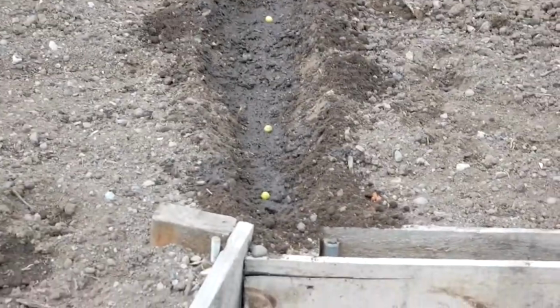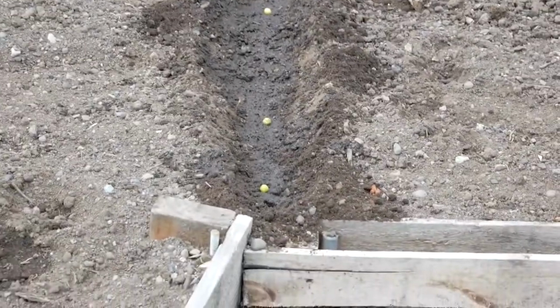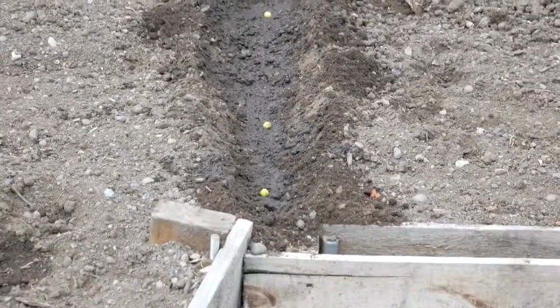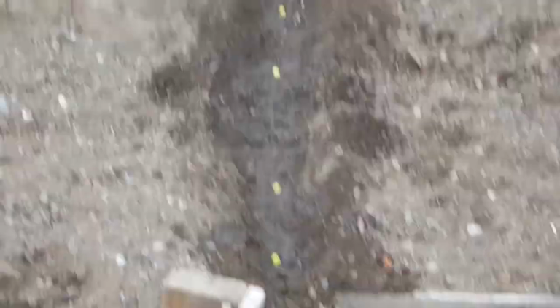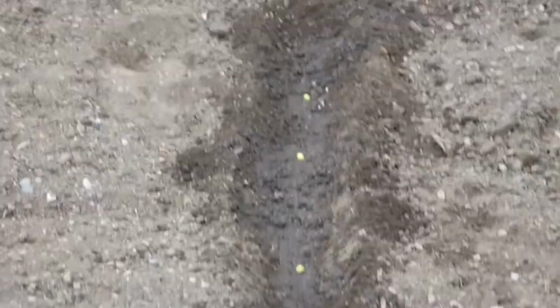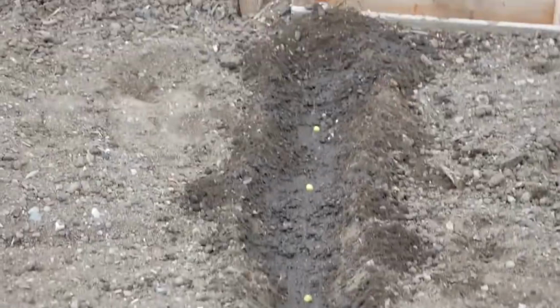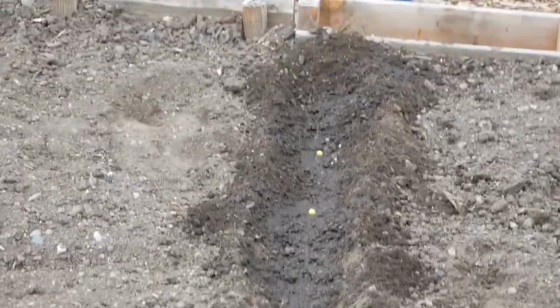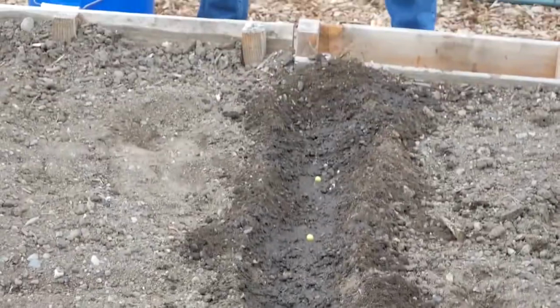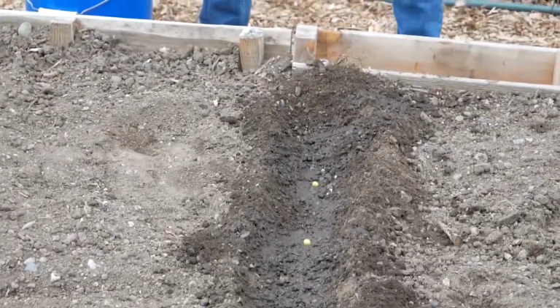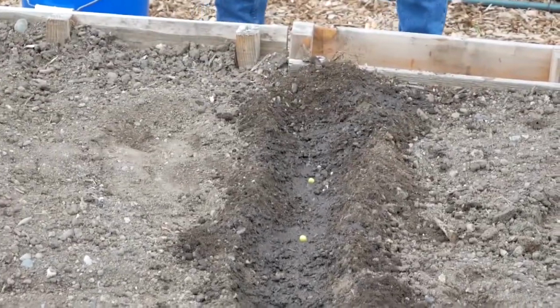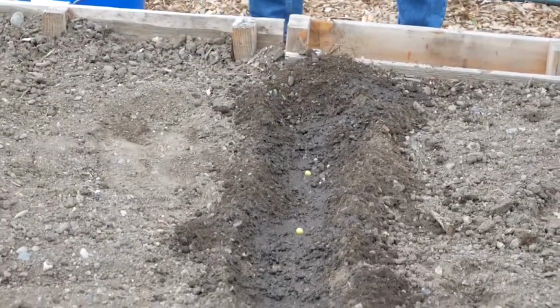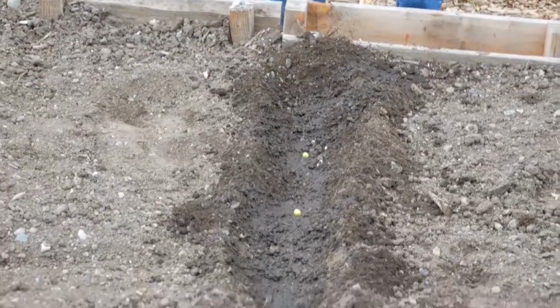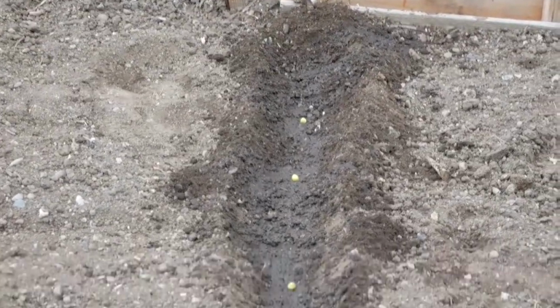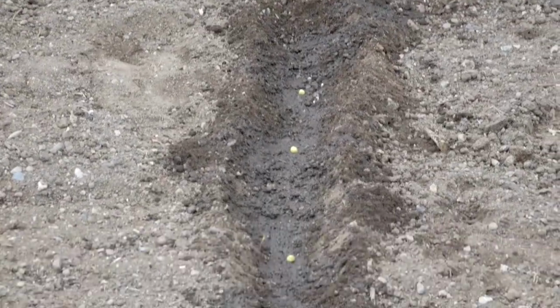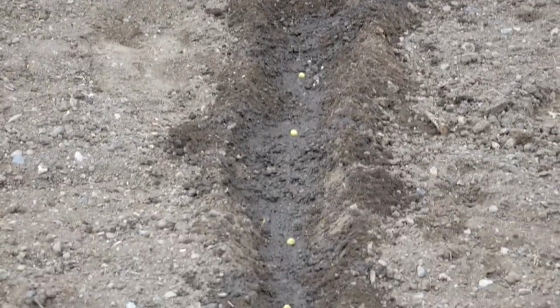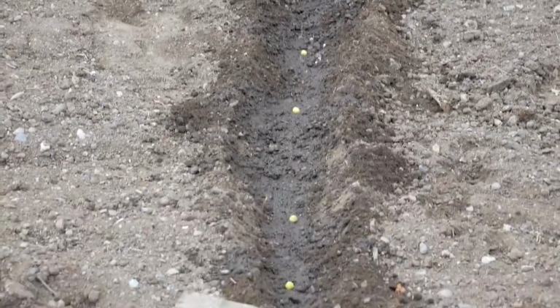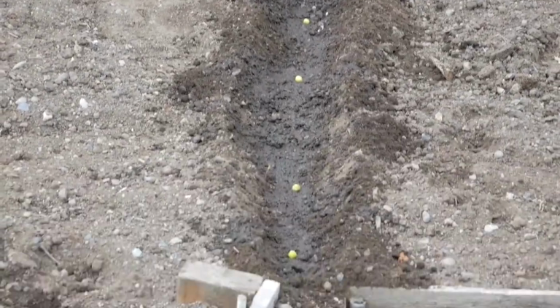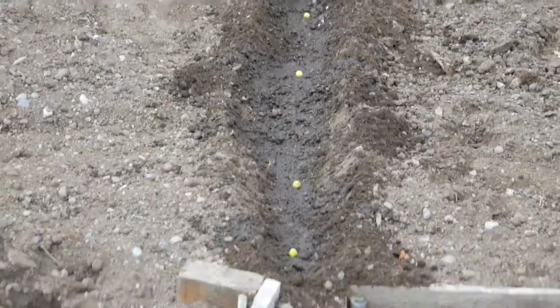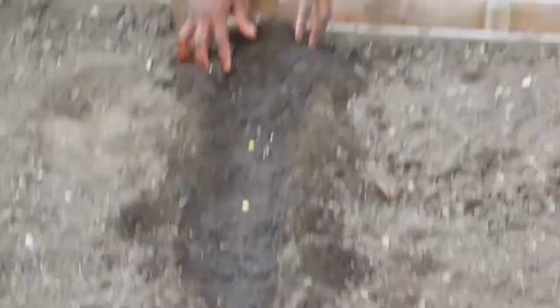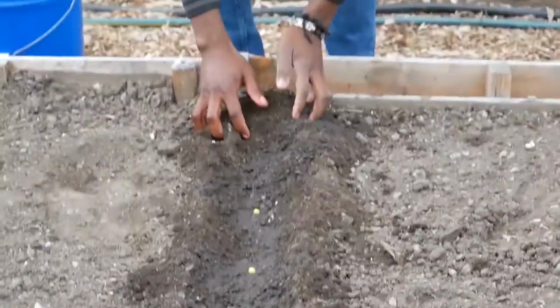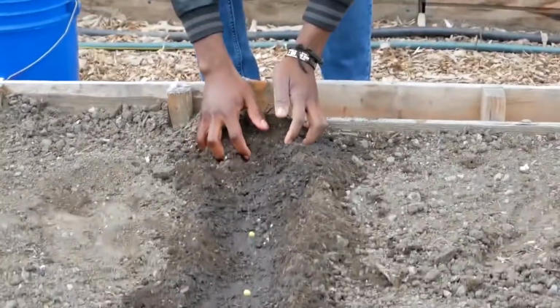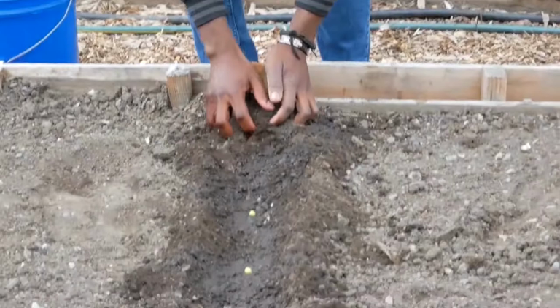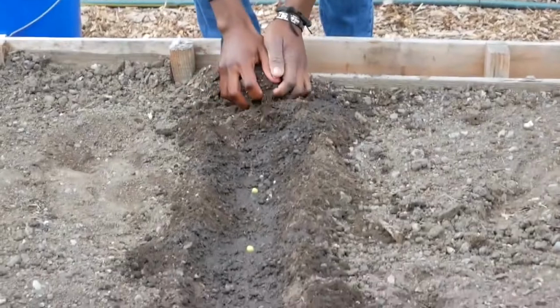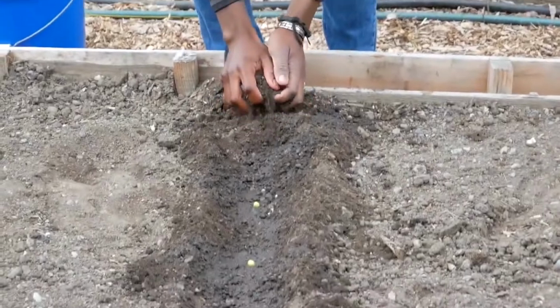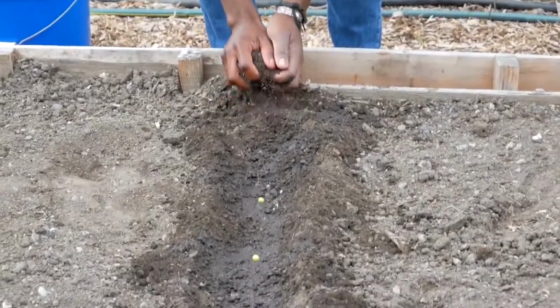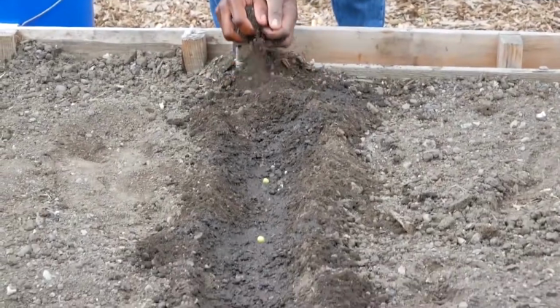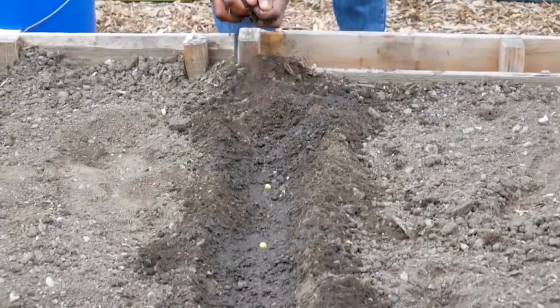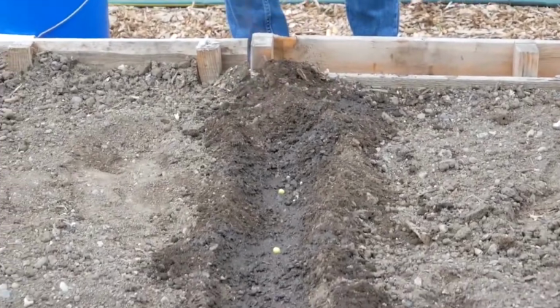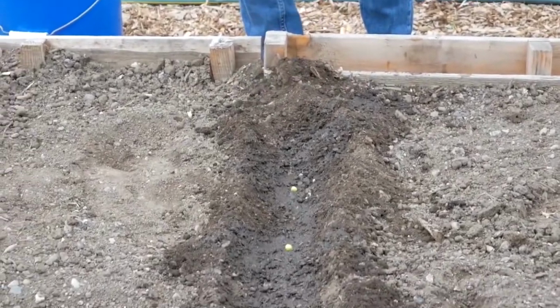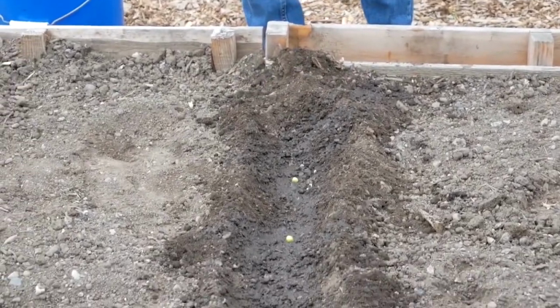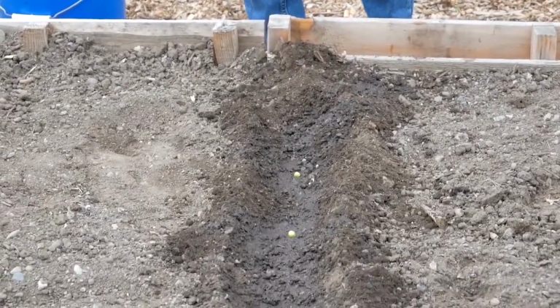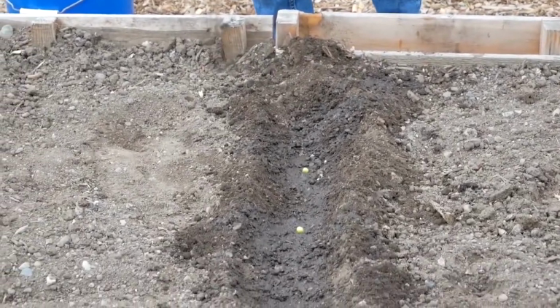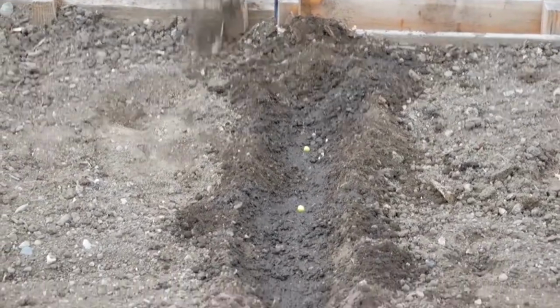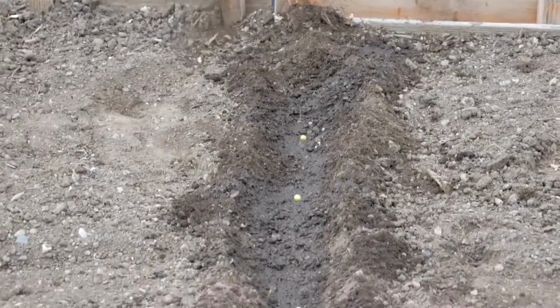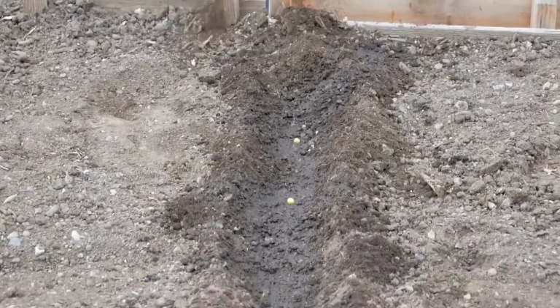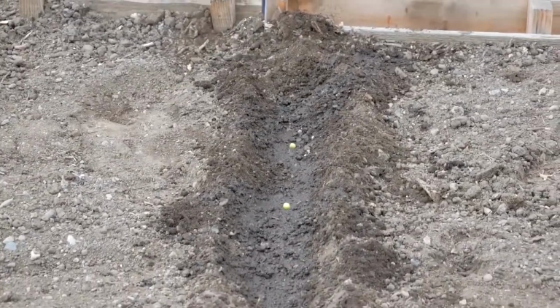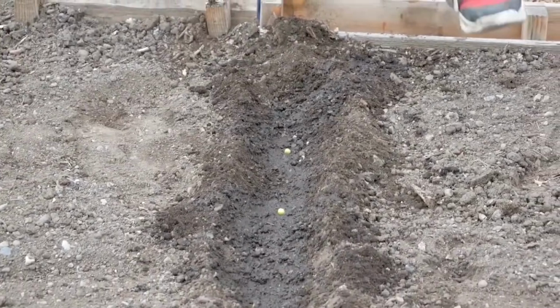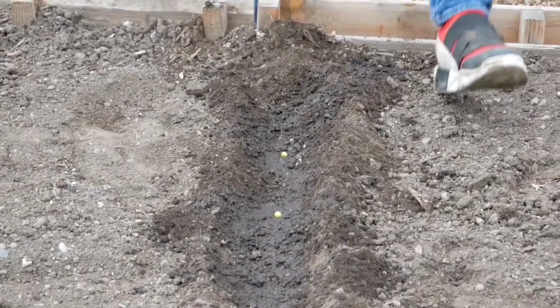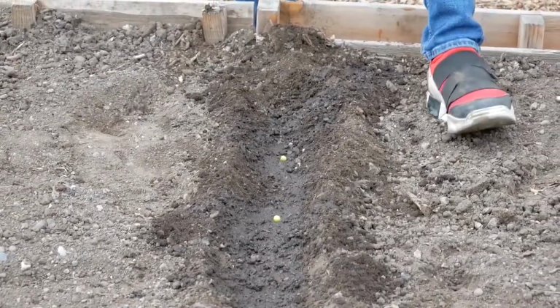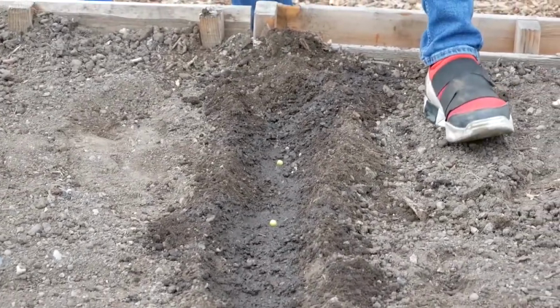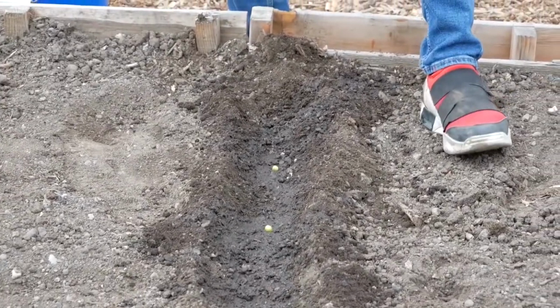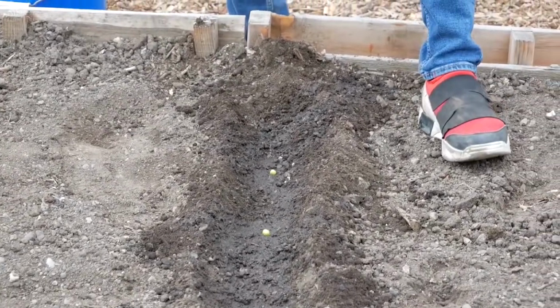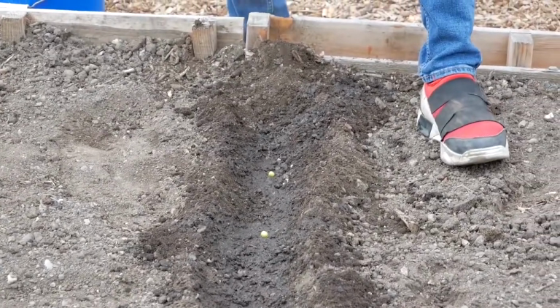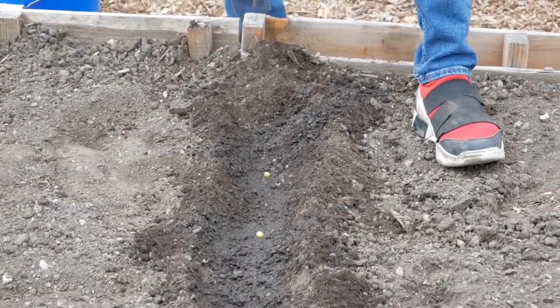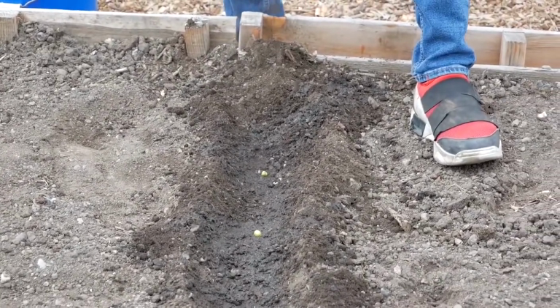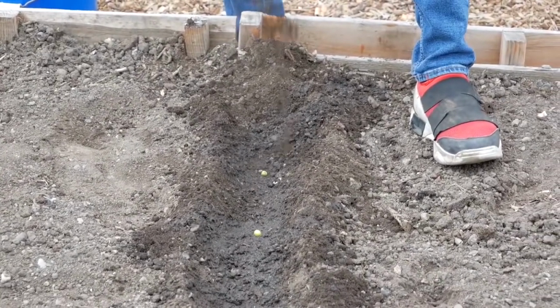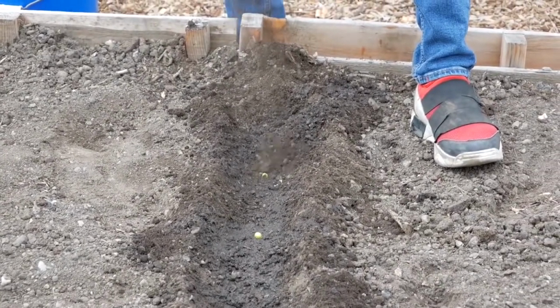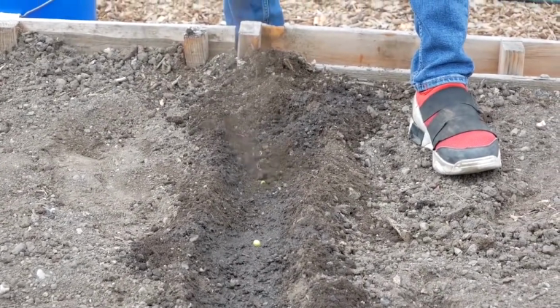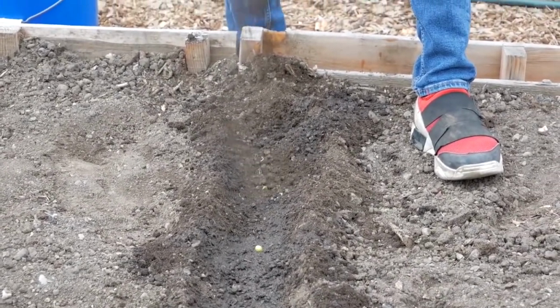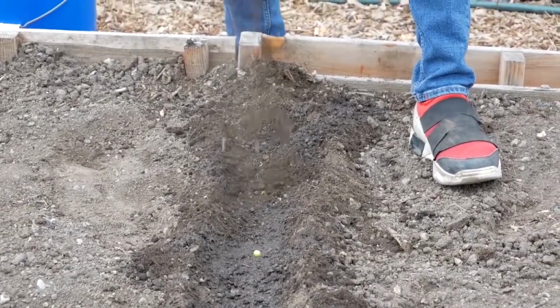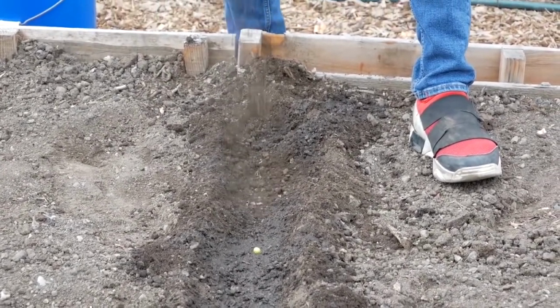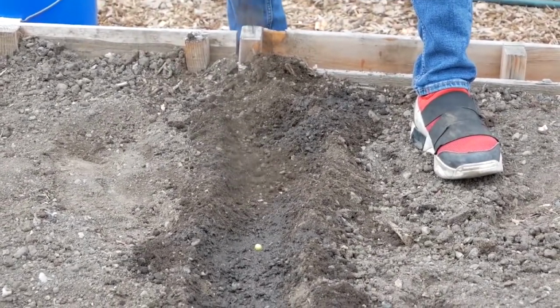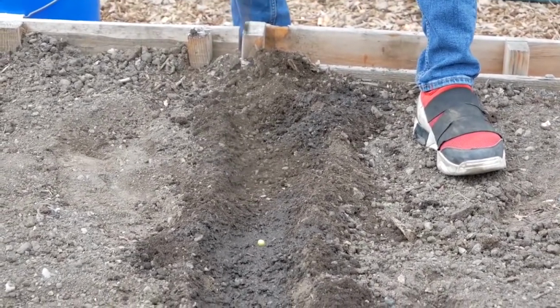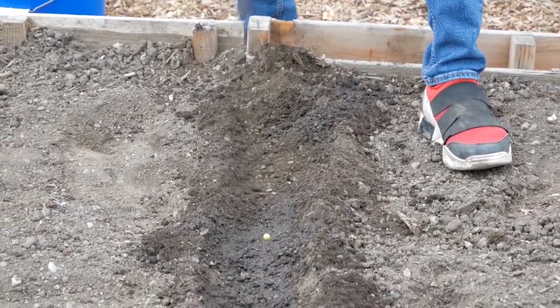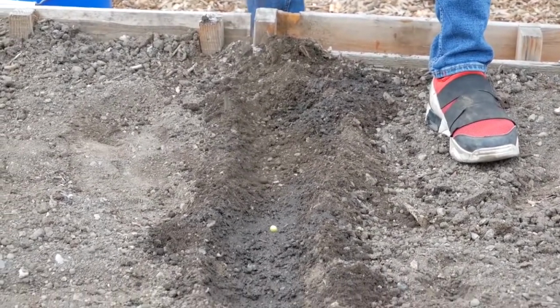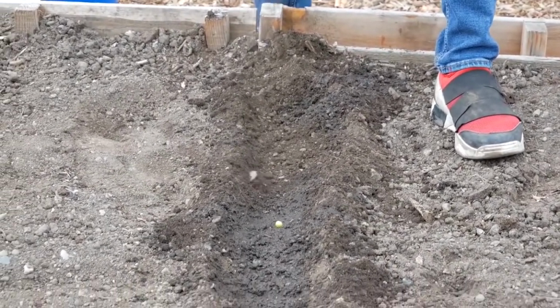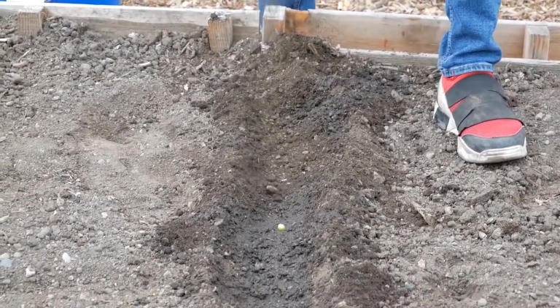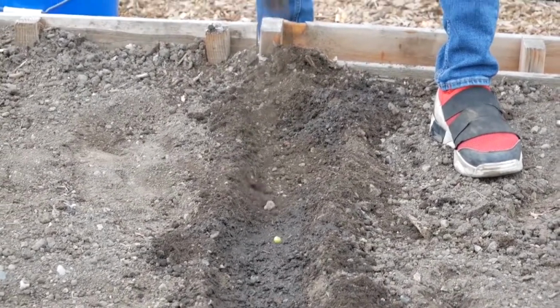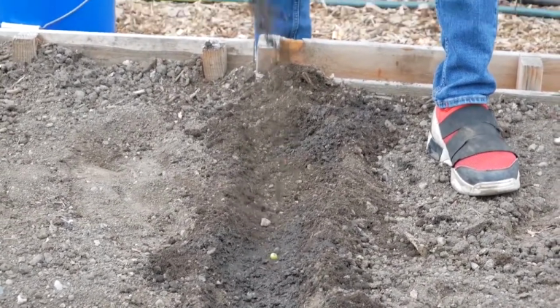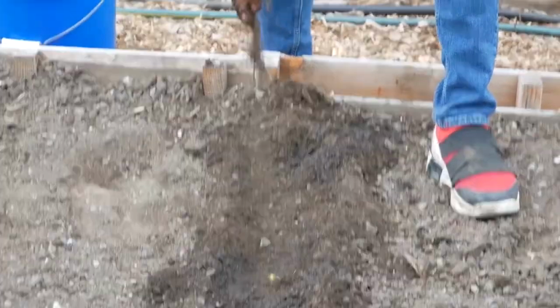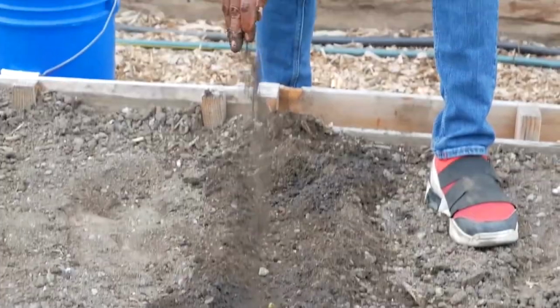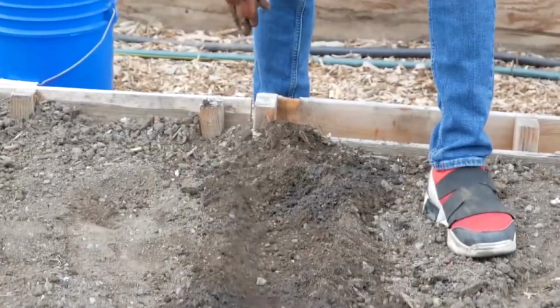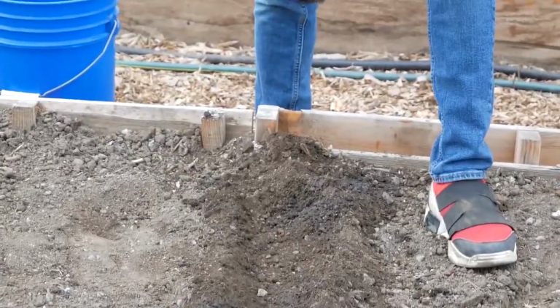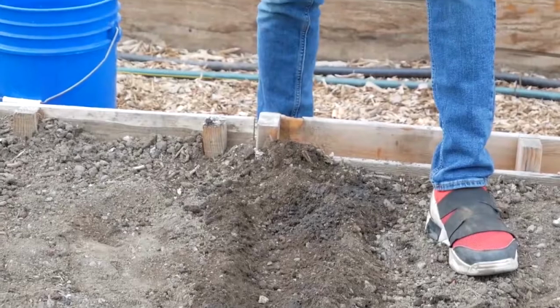And we'll go ahead and take a couple of seeds like this, then go over here to cover it up.